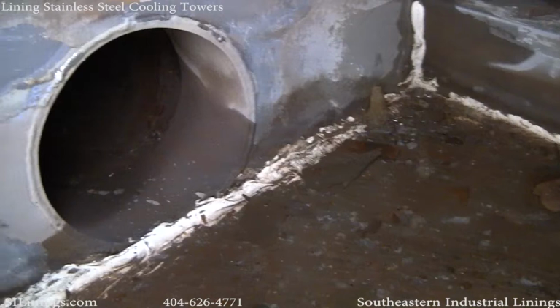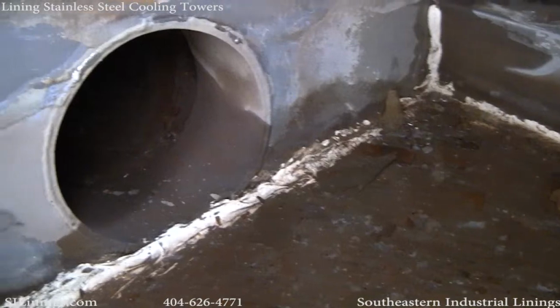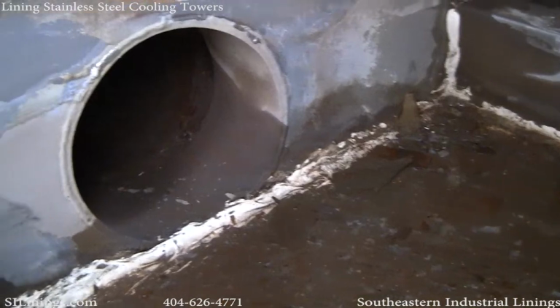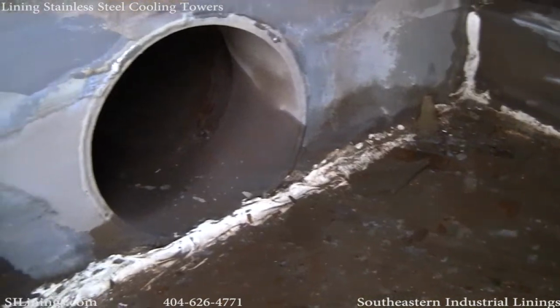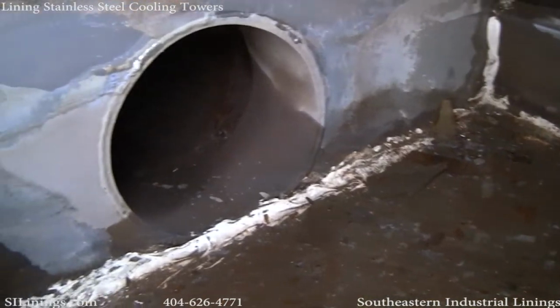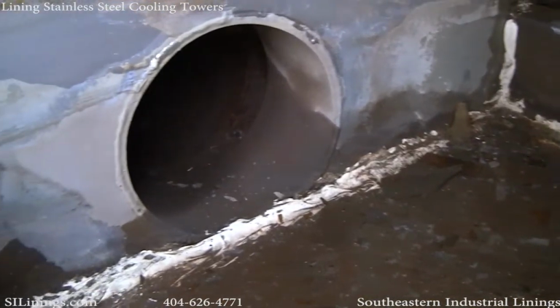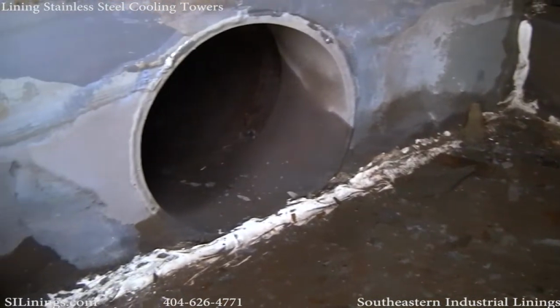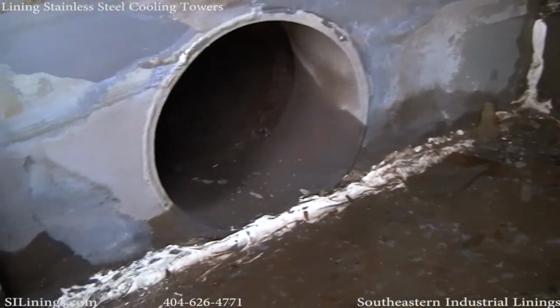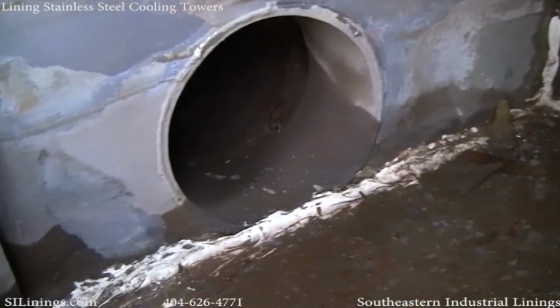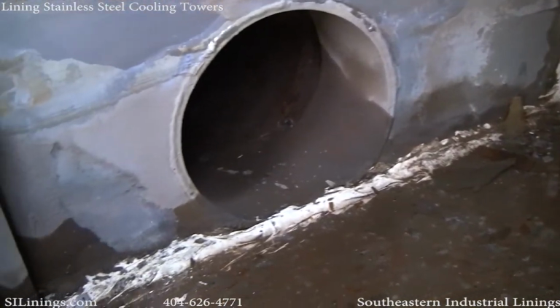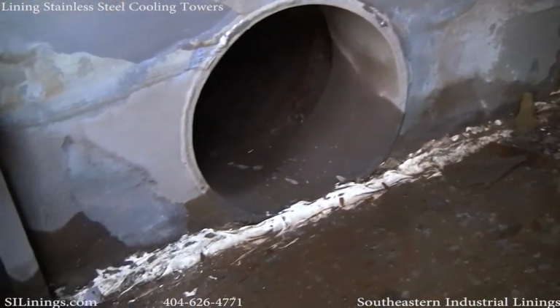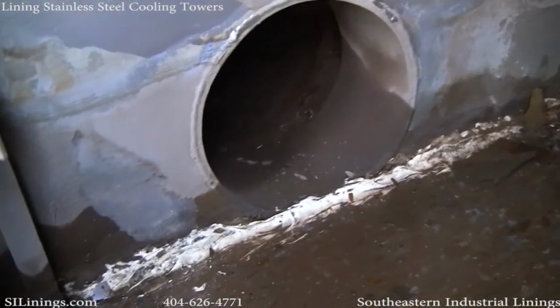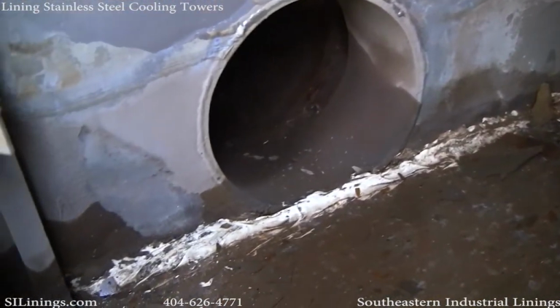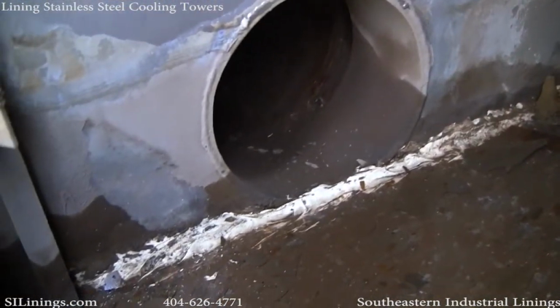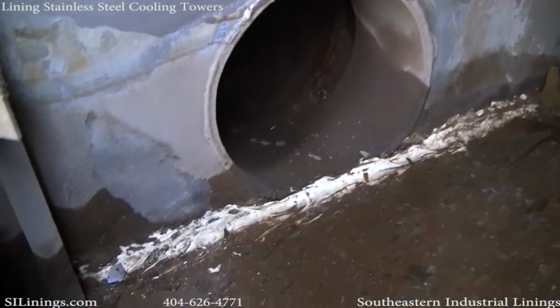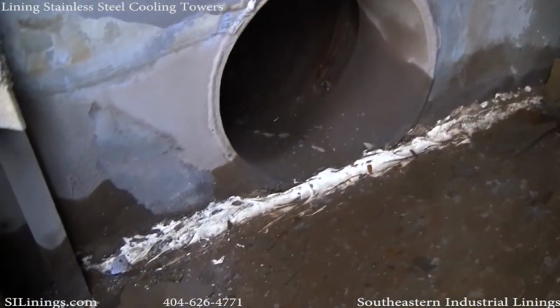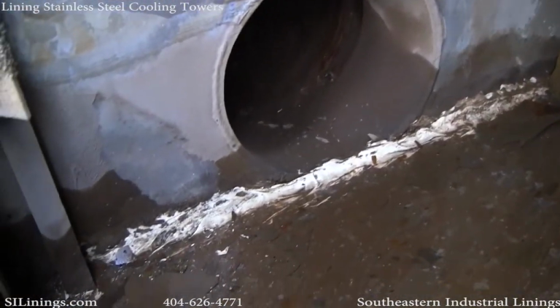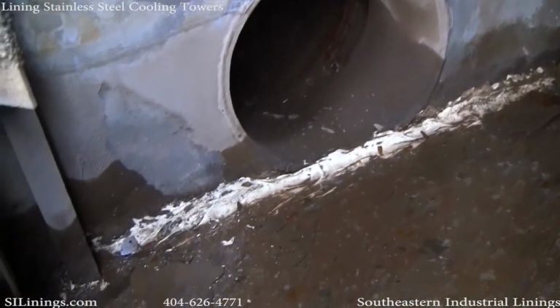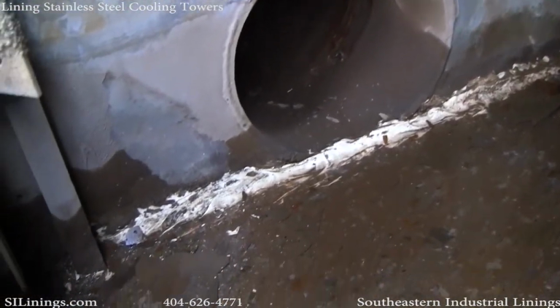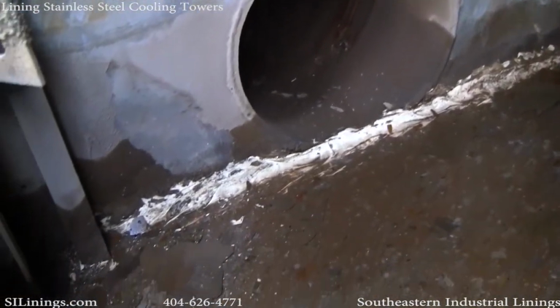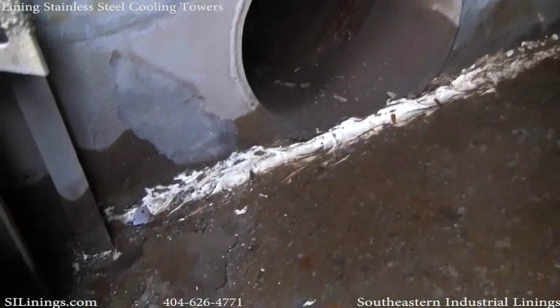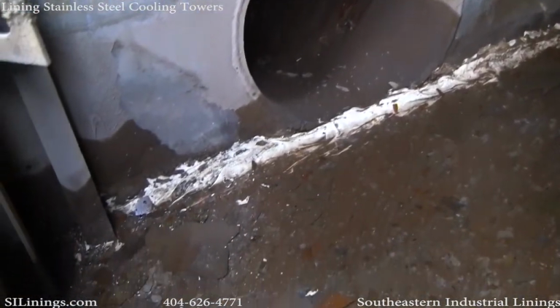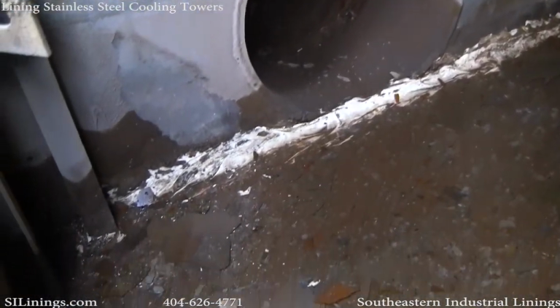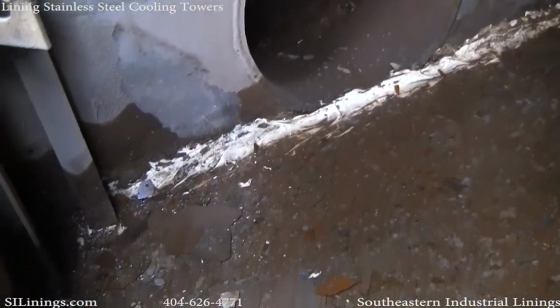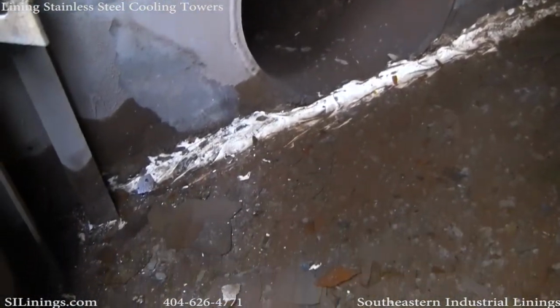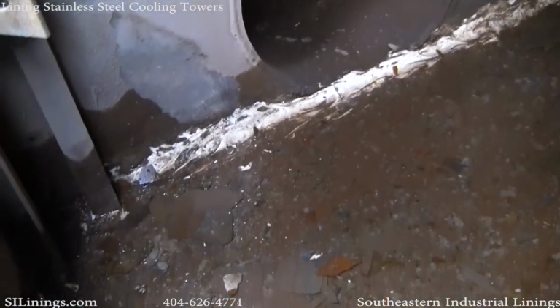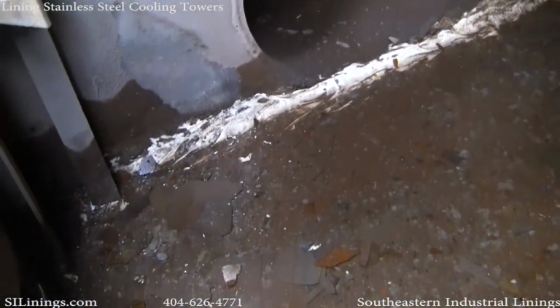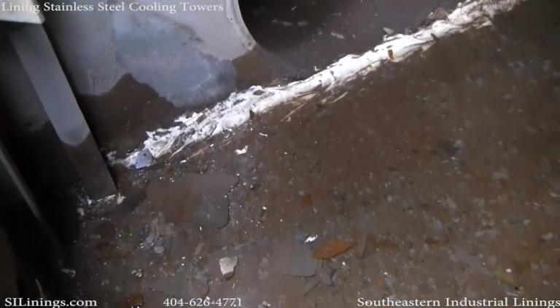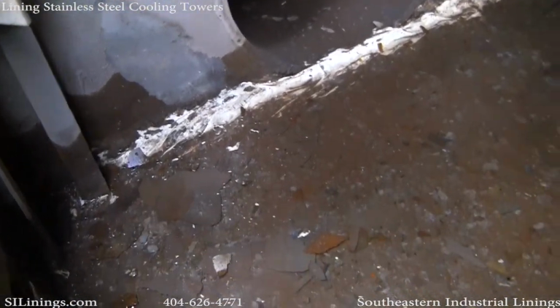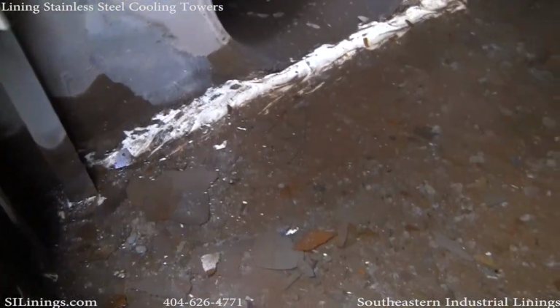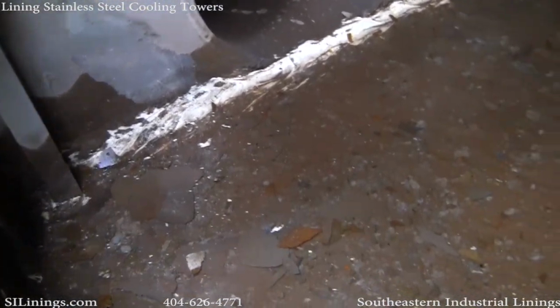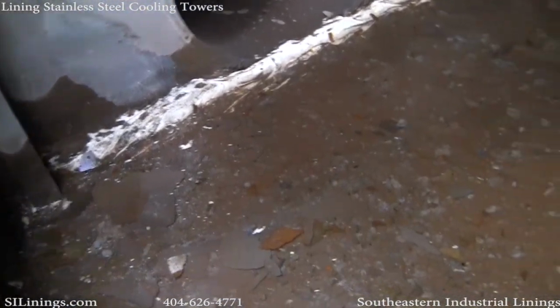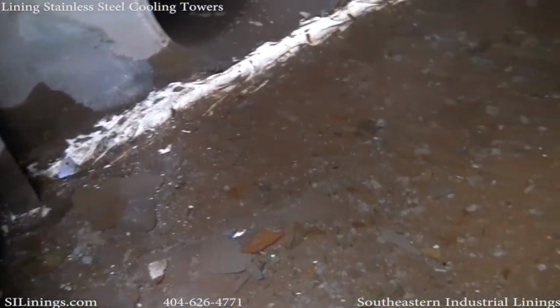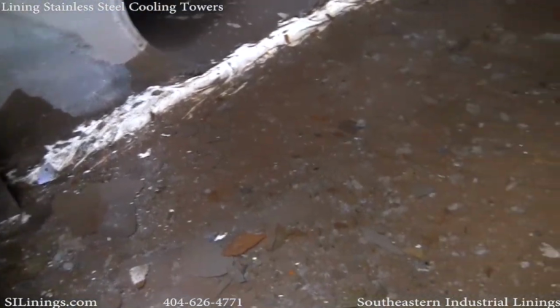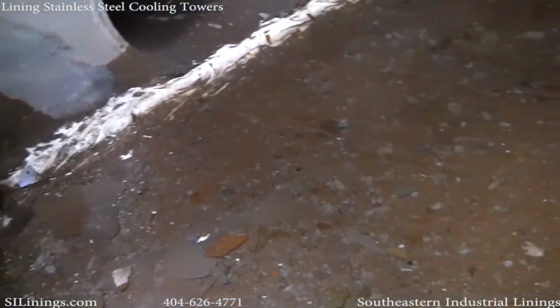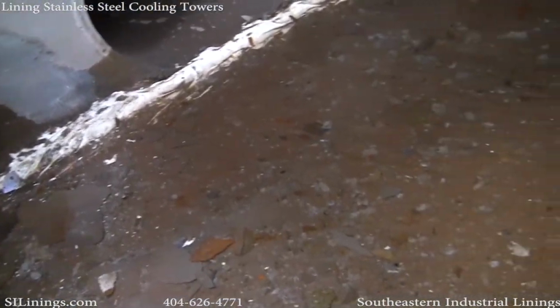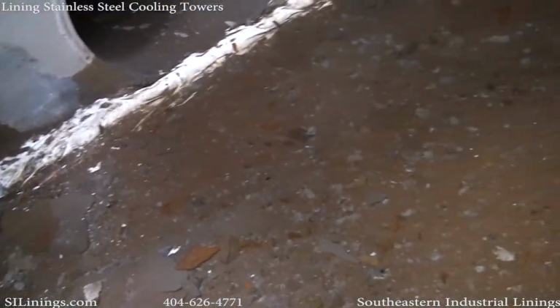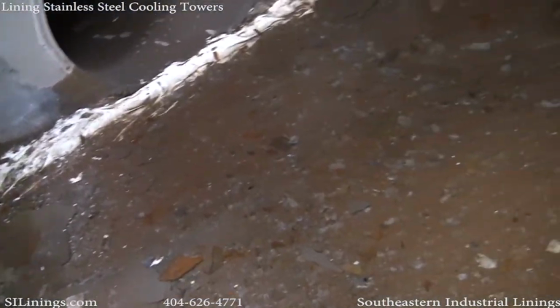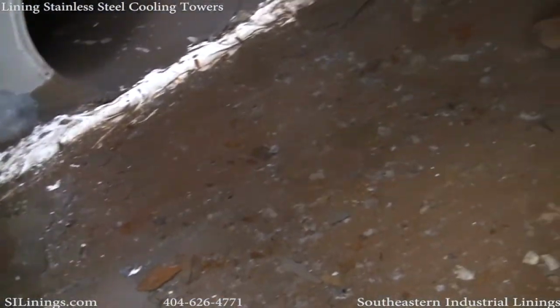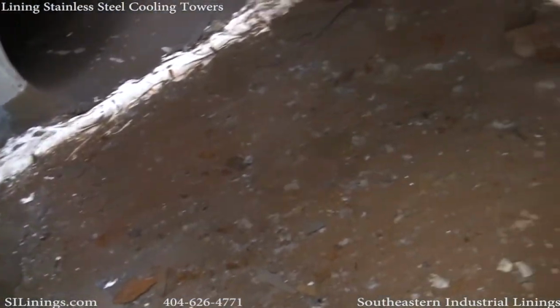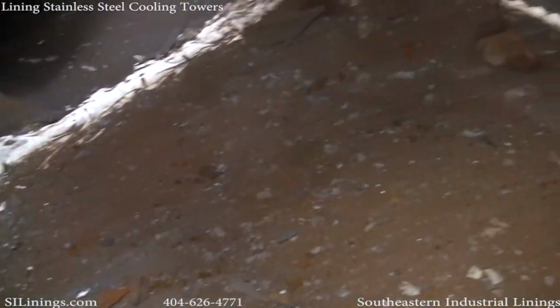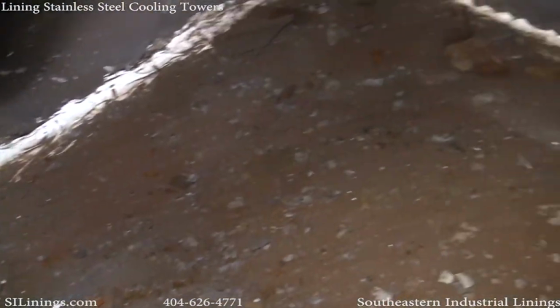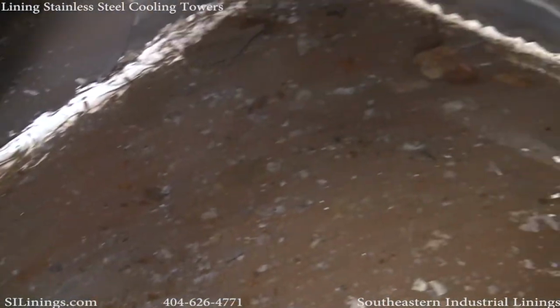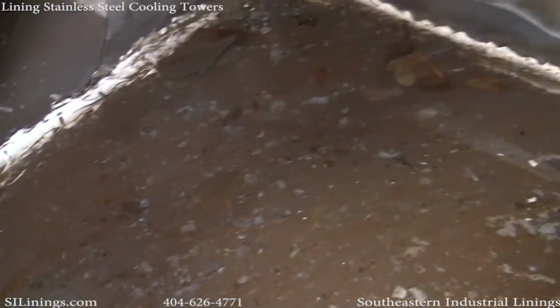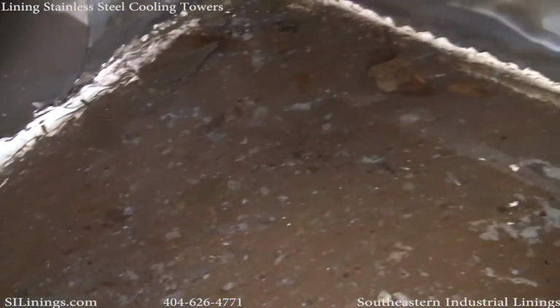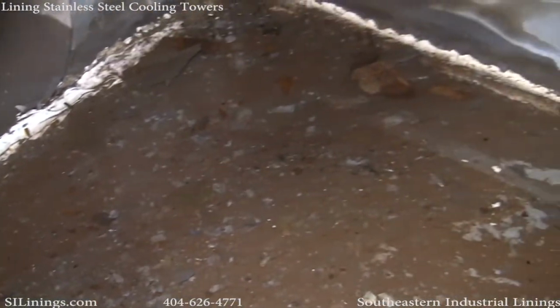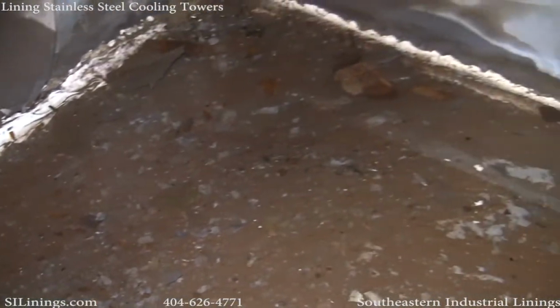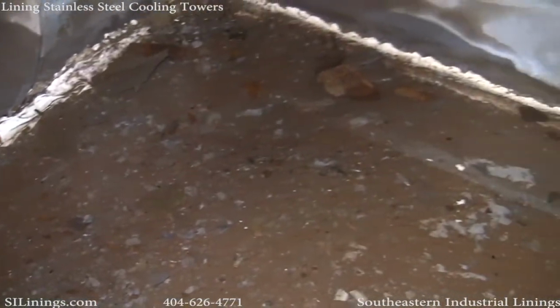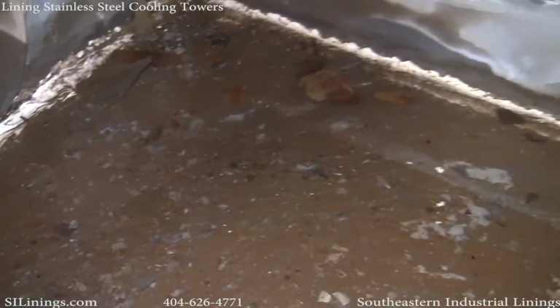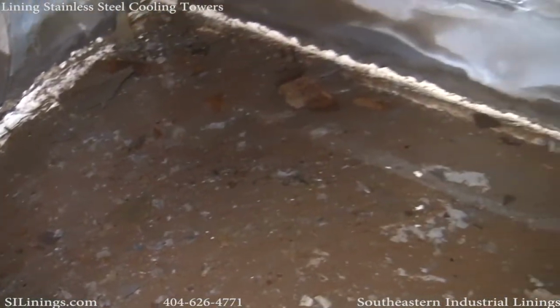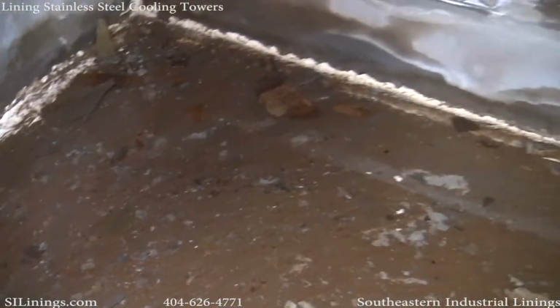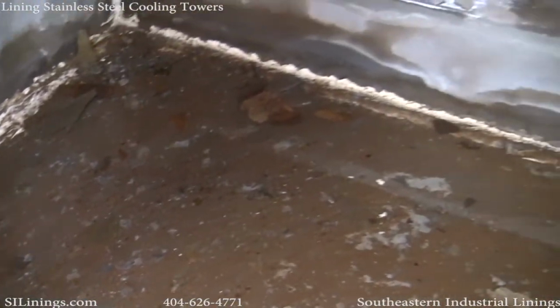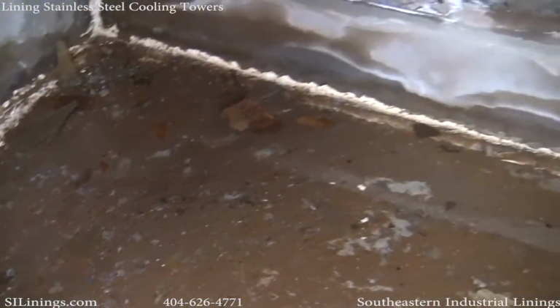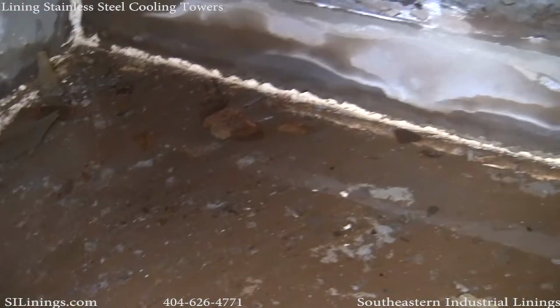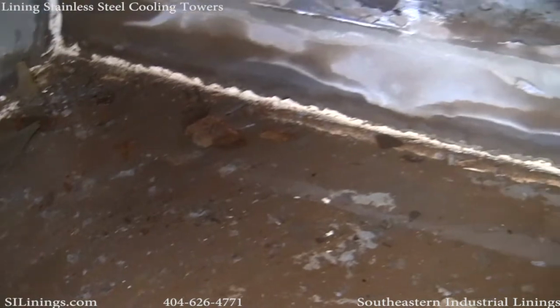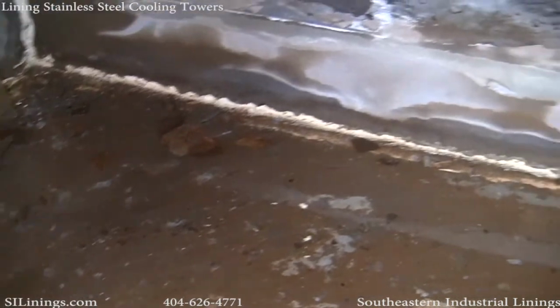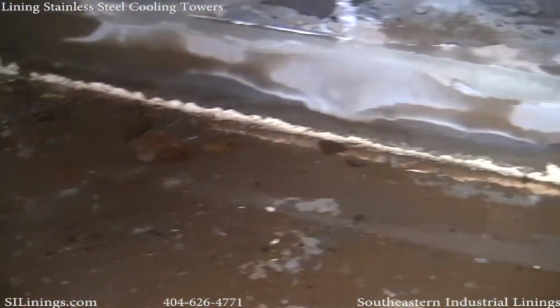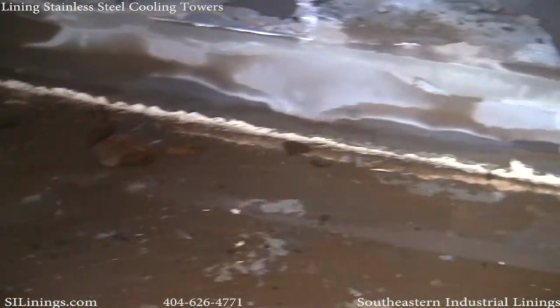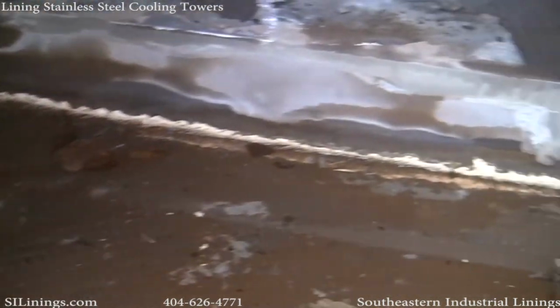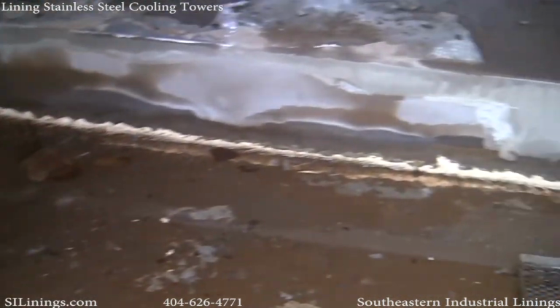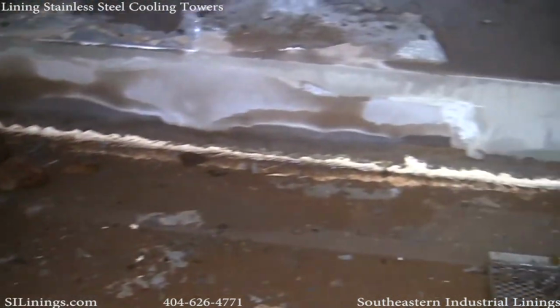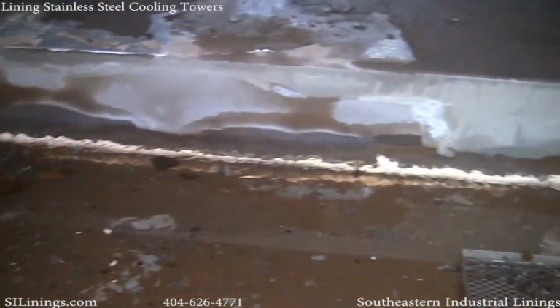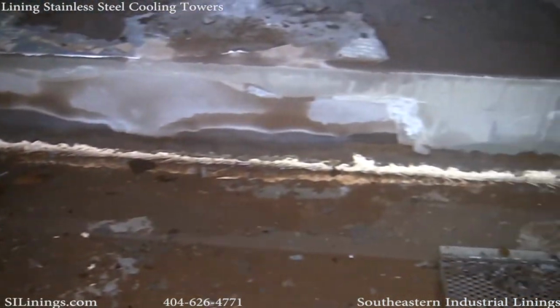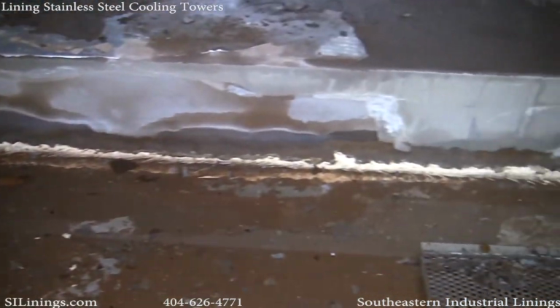Hello, this is David Puckett with Southeastern Industrial Linings. This video addresses leaky stainless steel cooling towers.